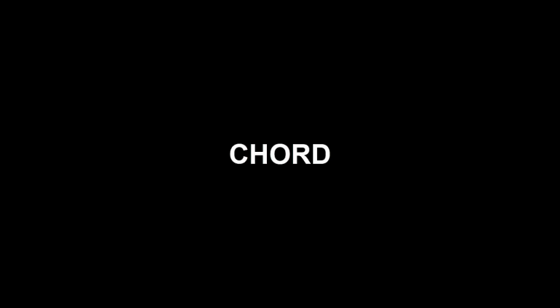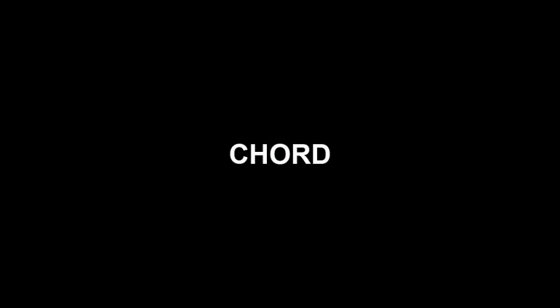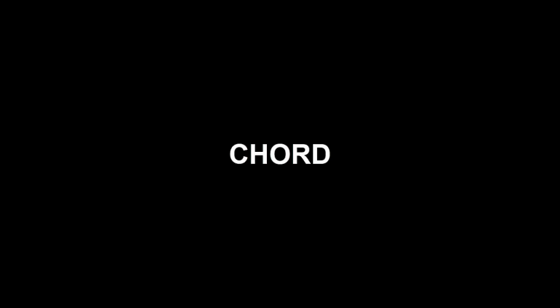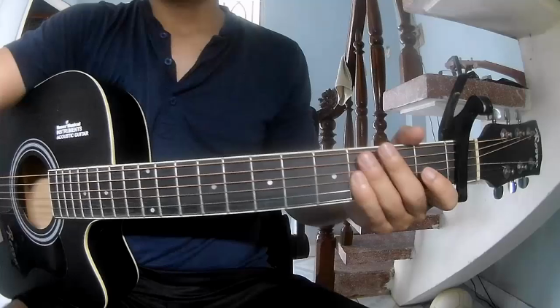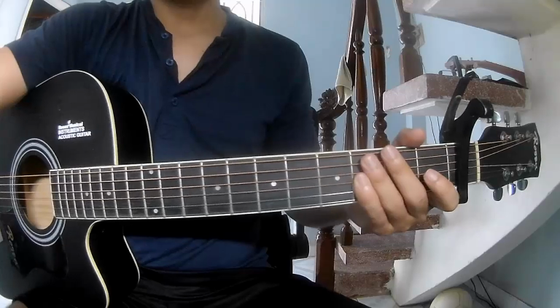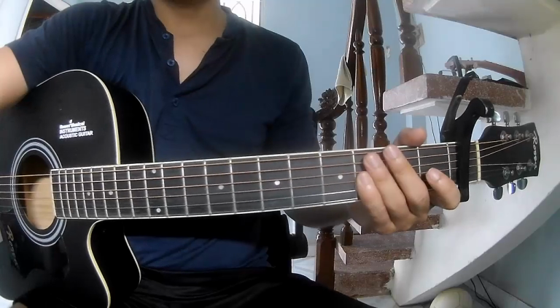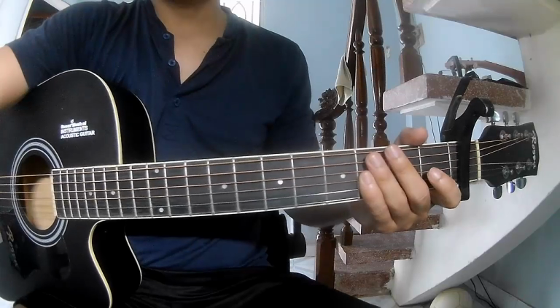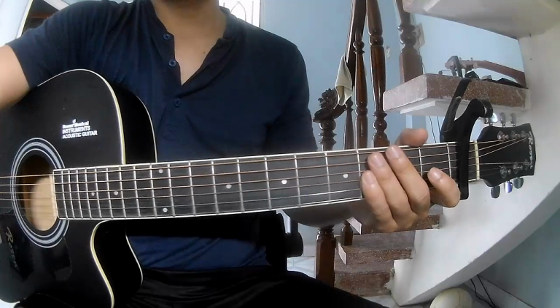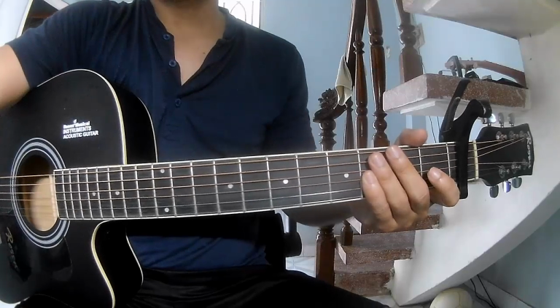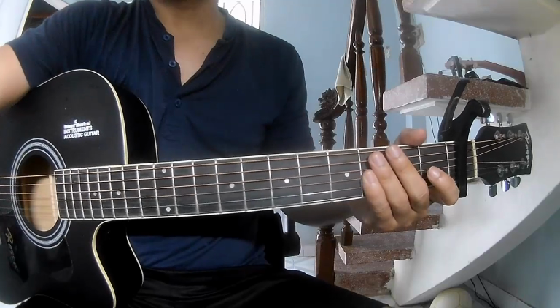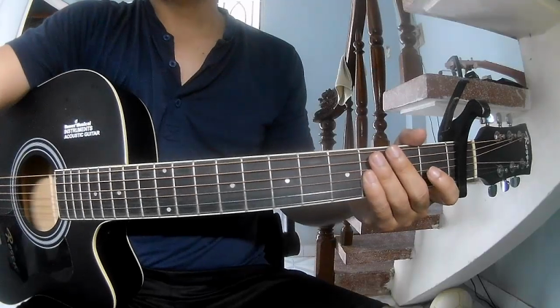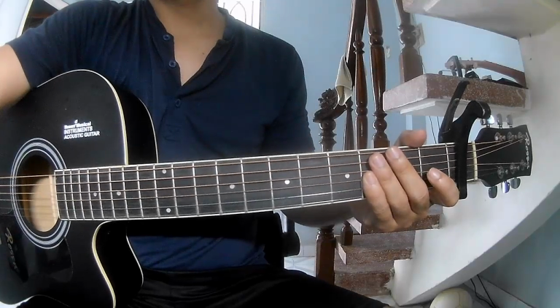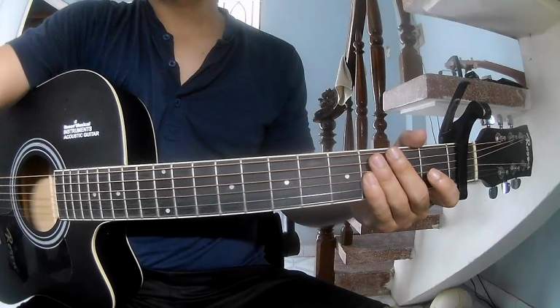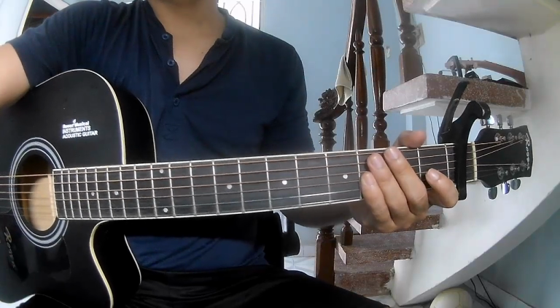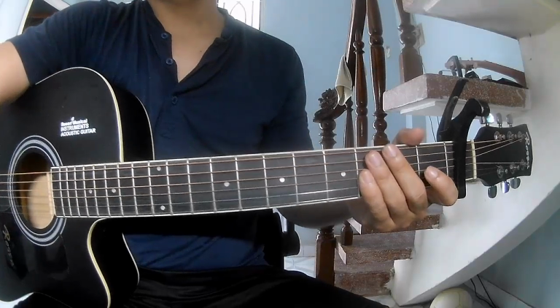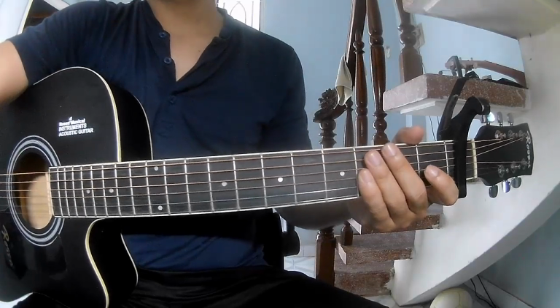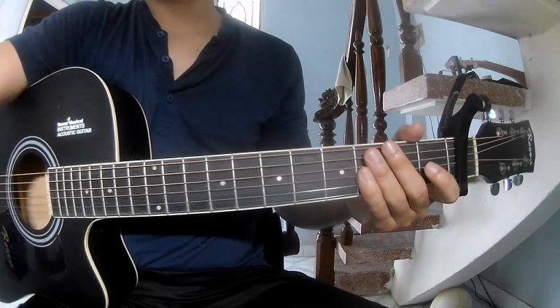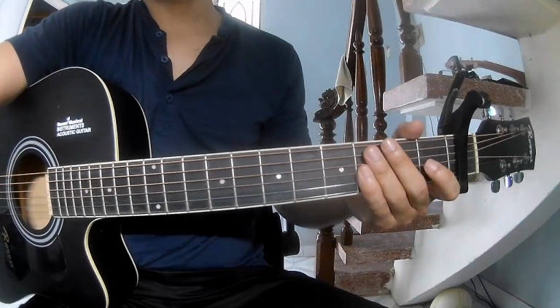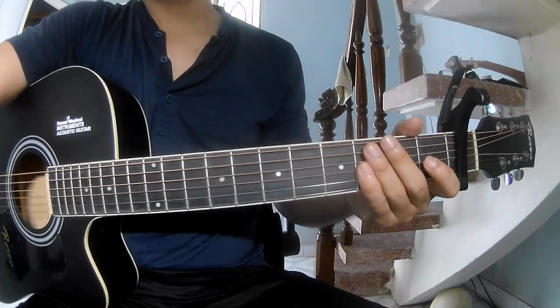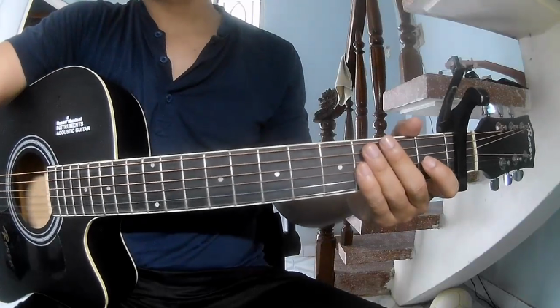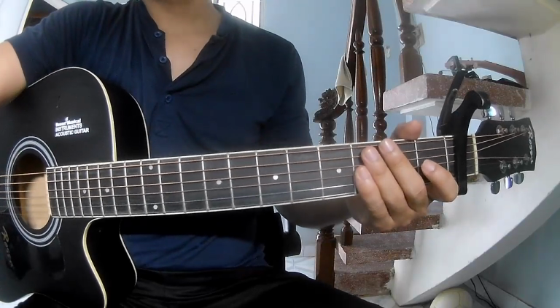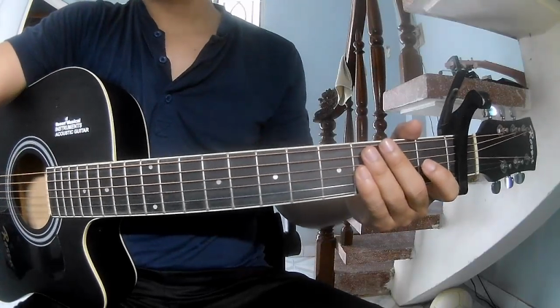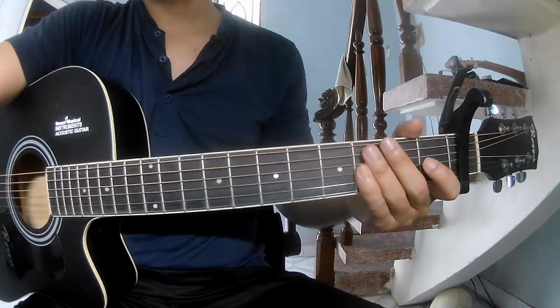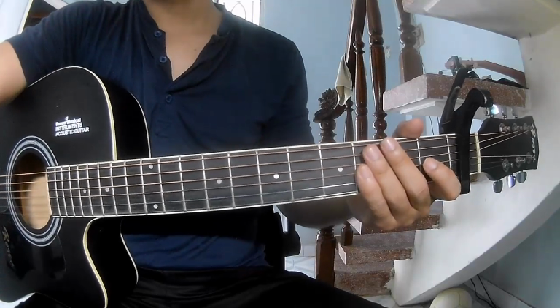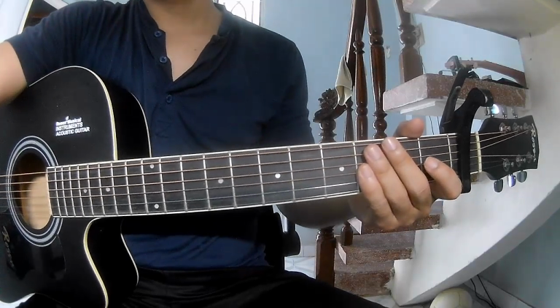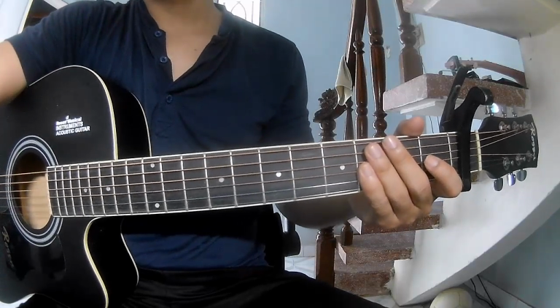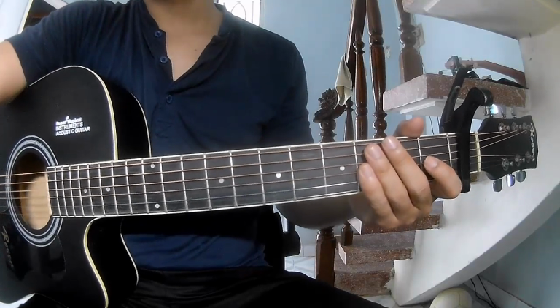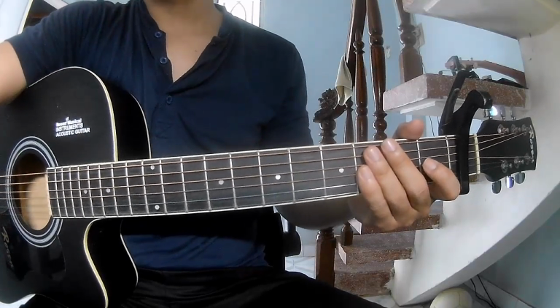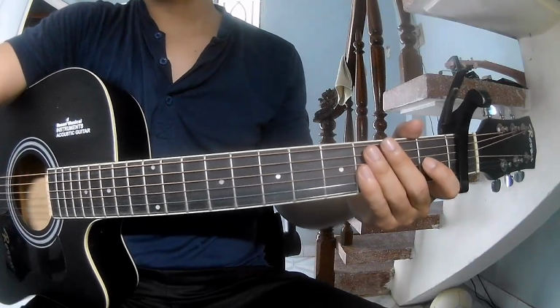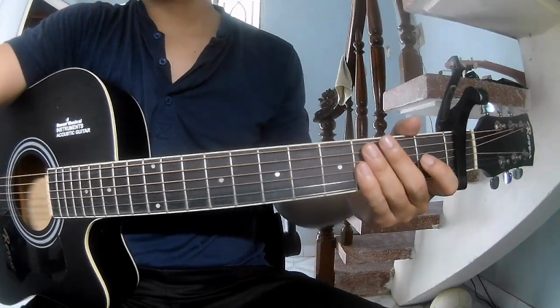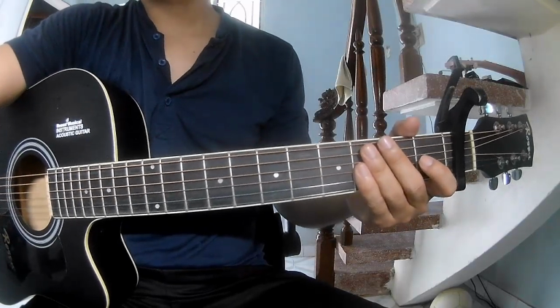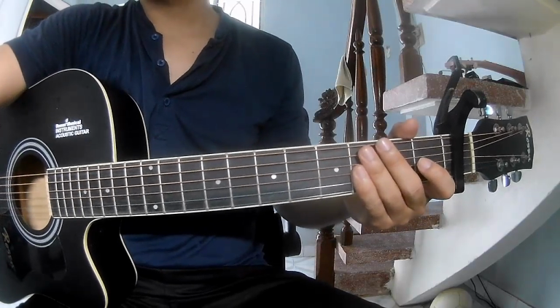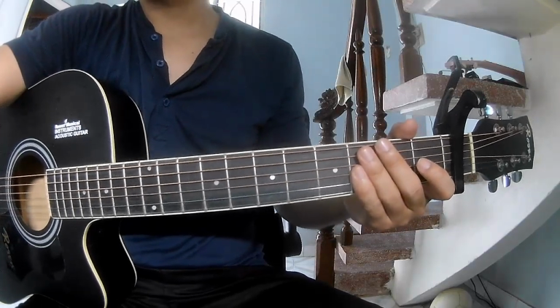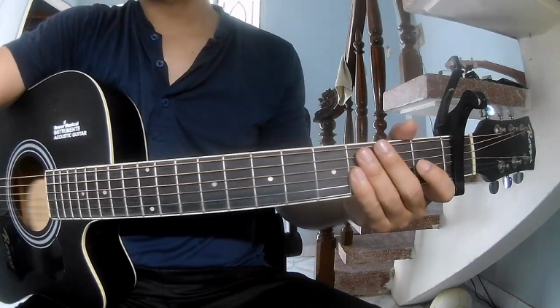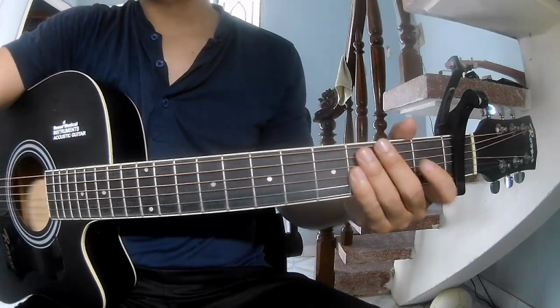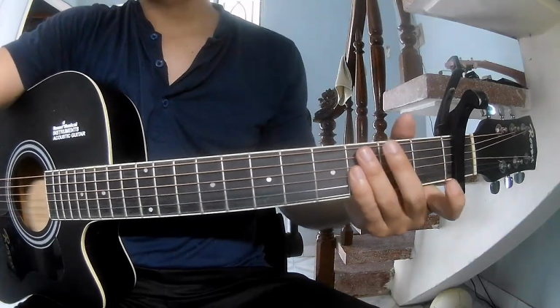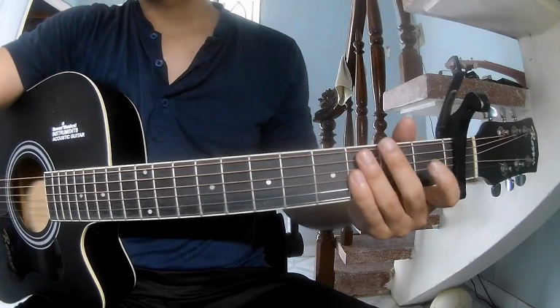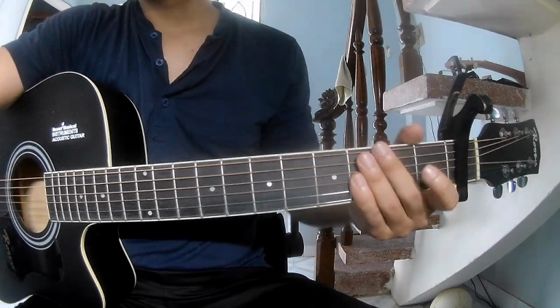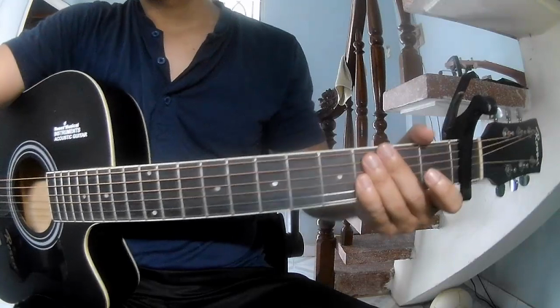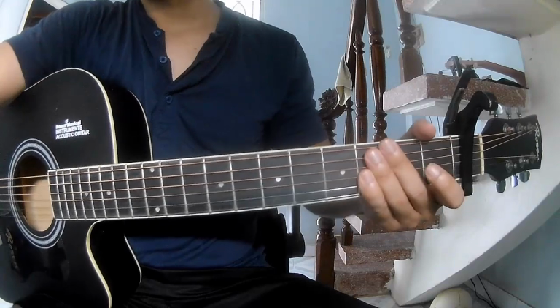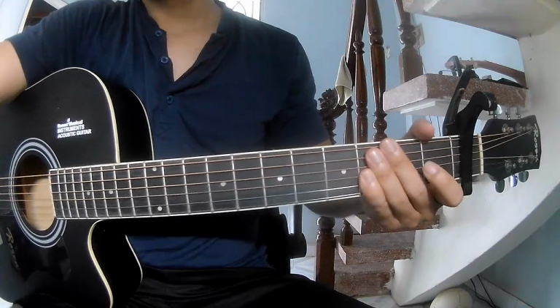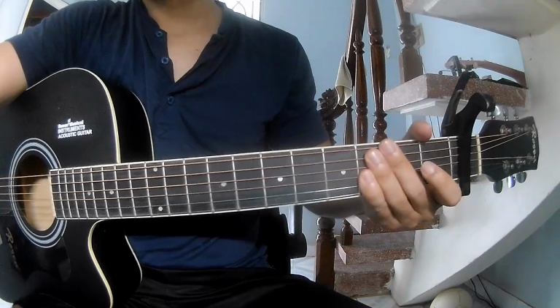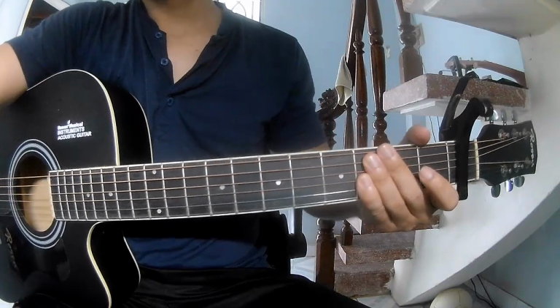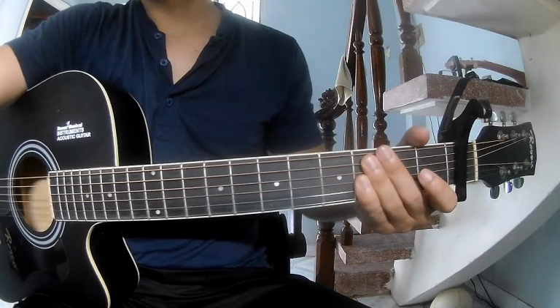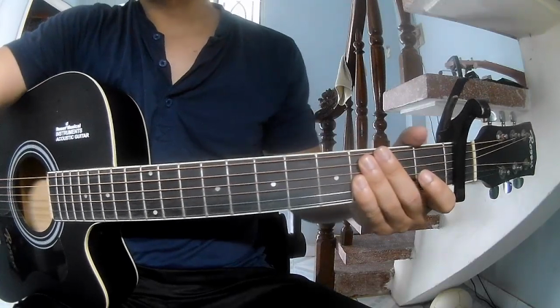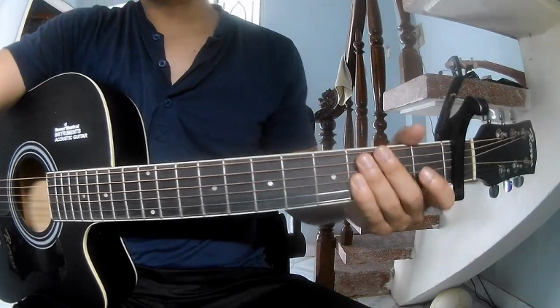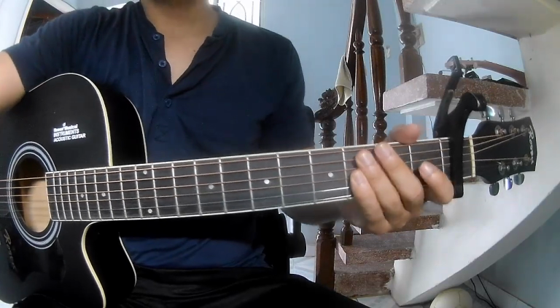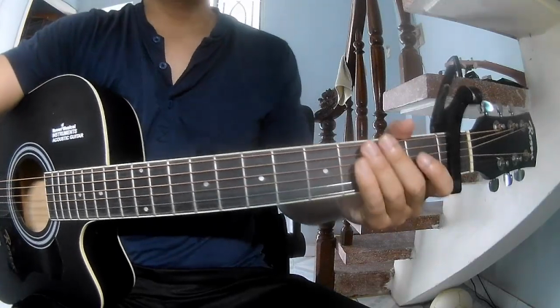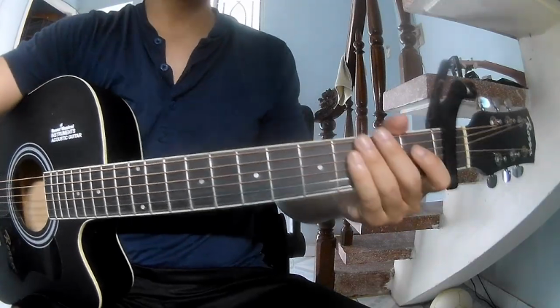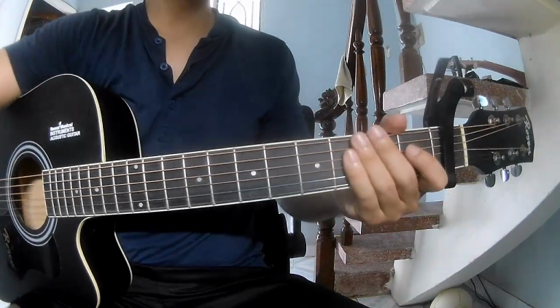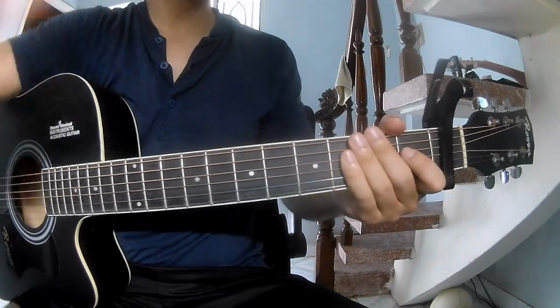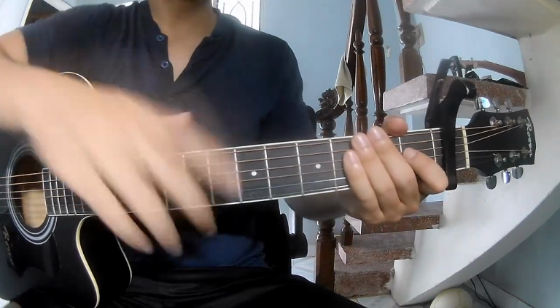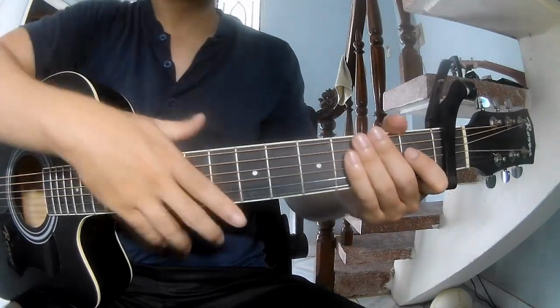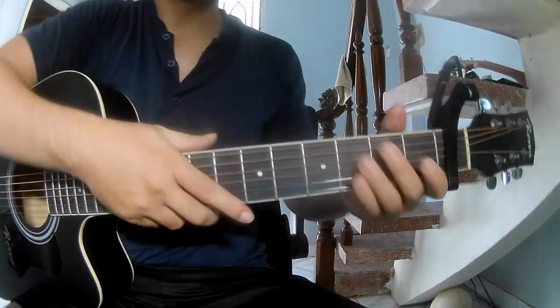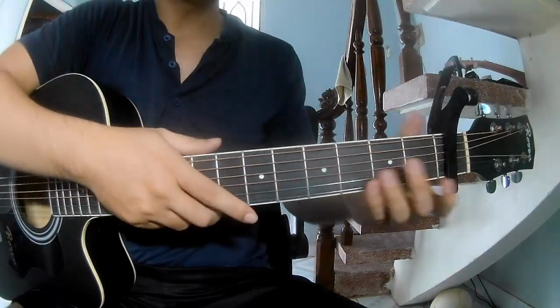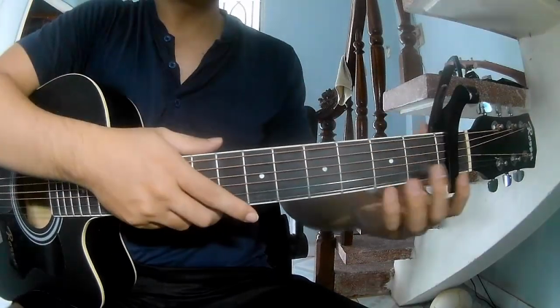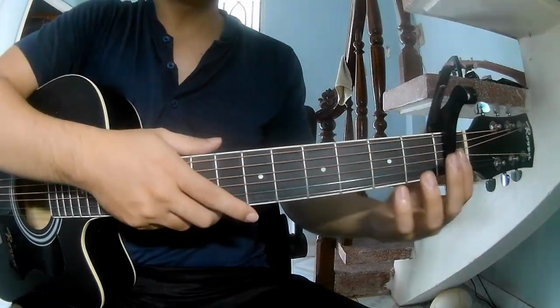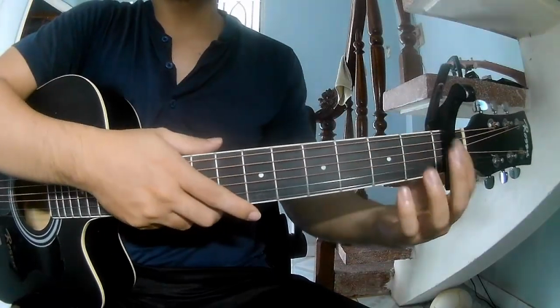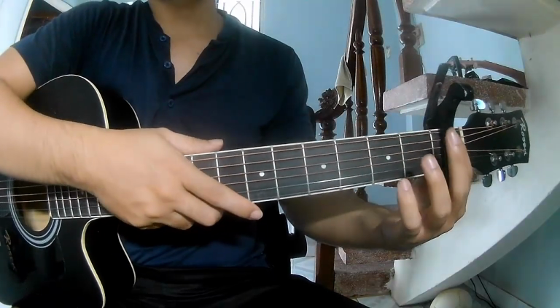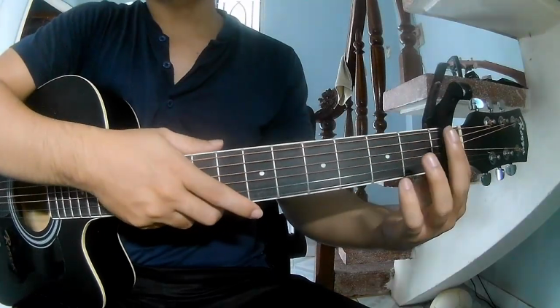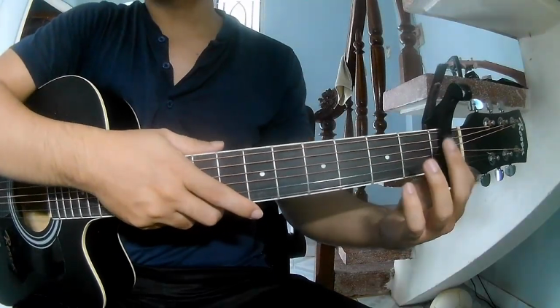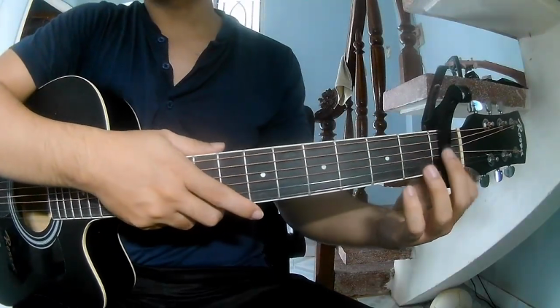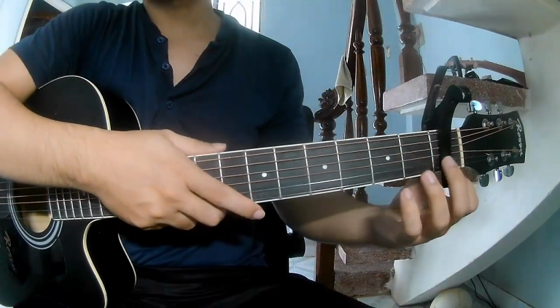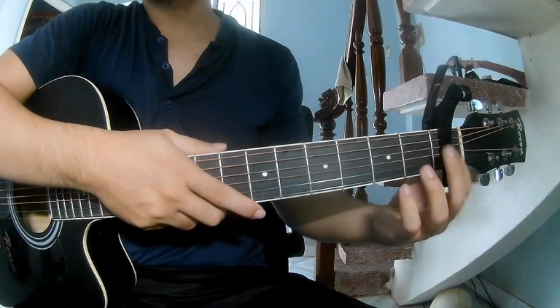Hi everyone, today we see how to play the Glass Challenge by Rubensov. First, see the cable in the first frame.